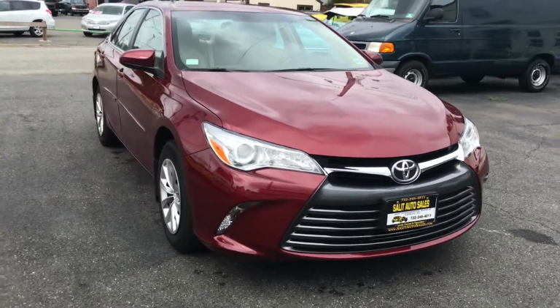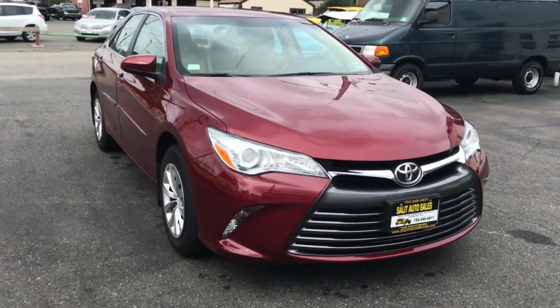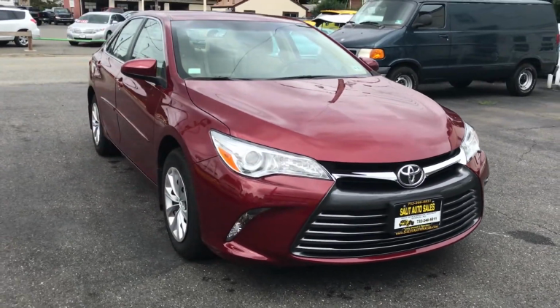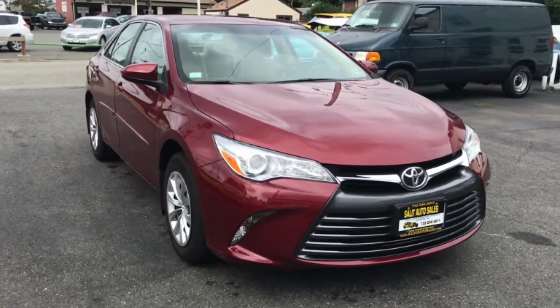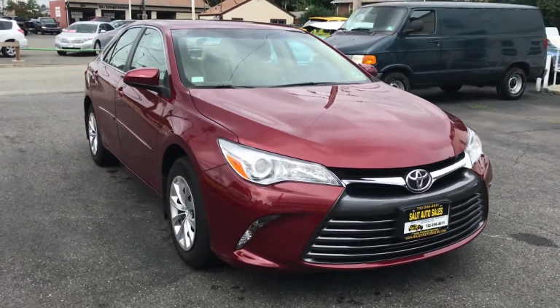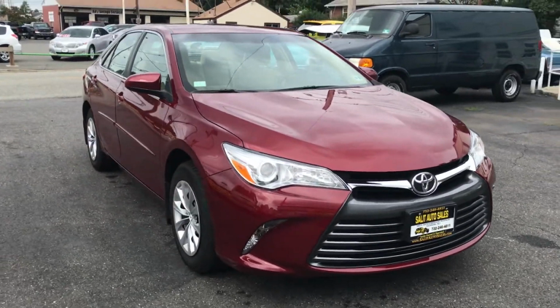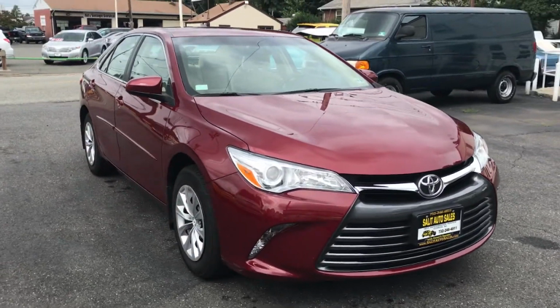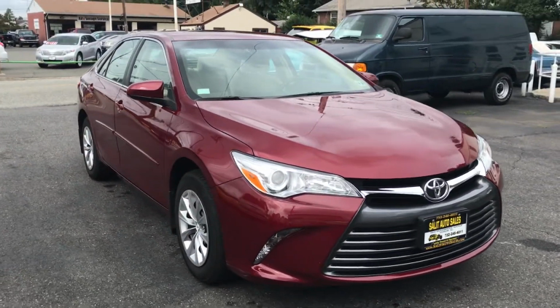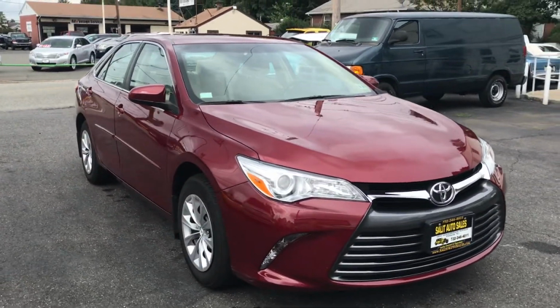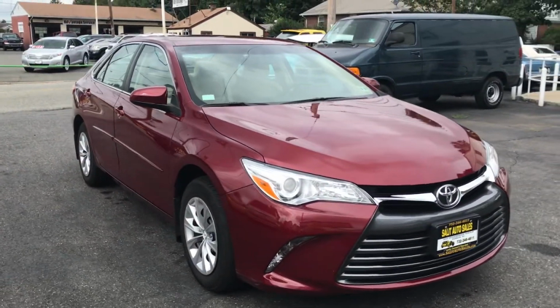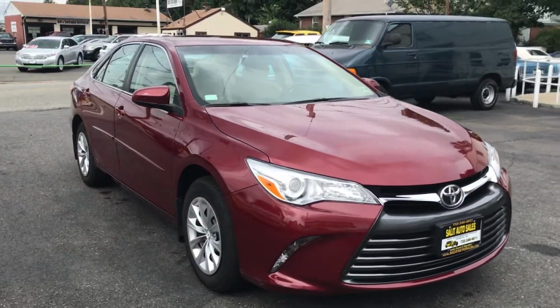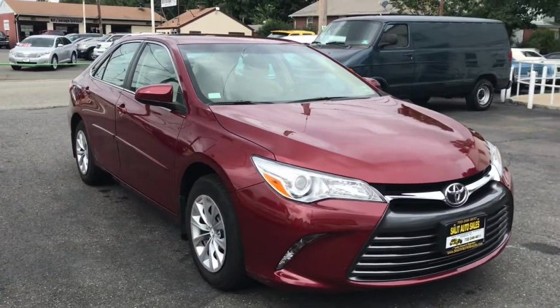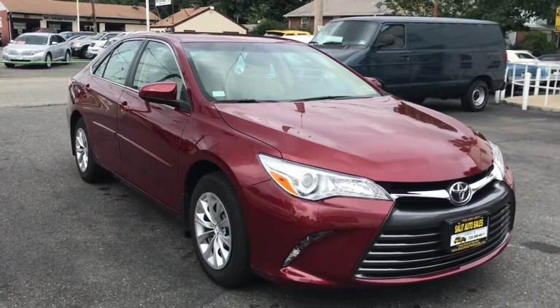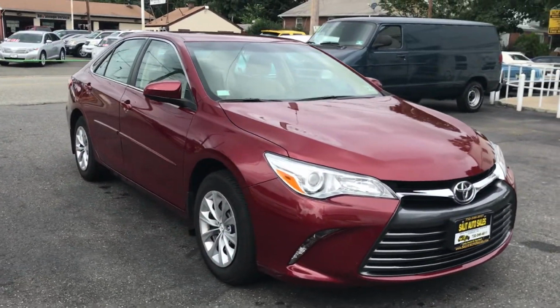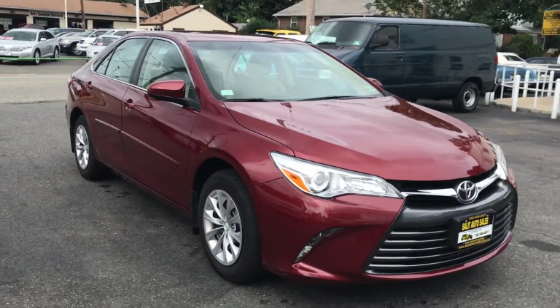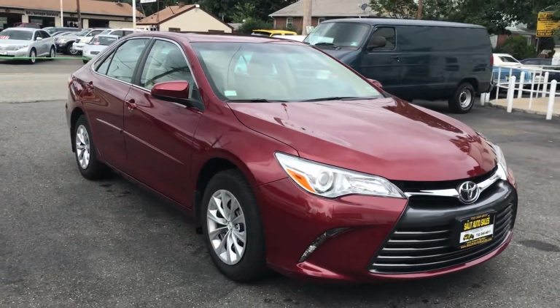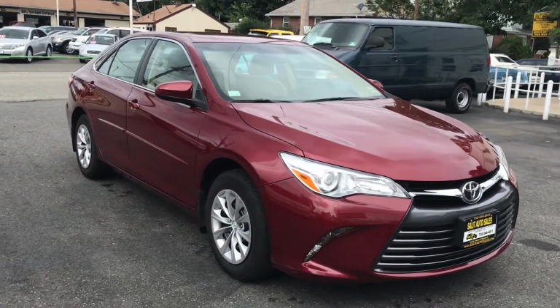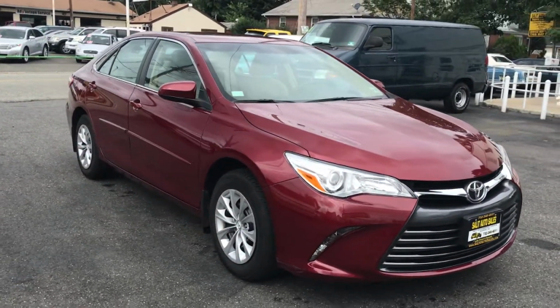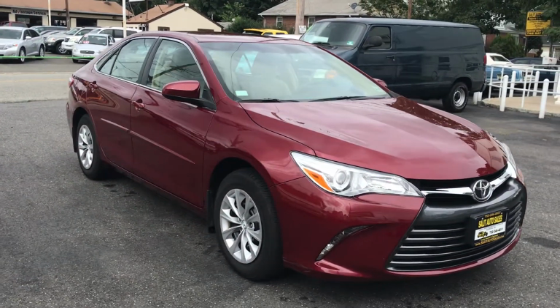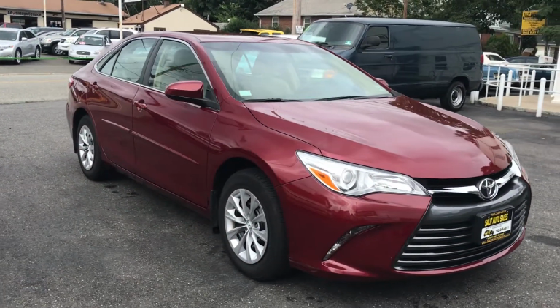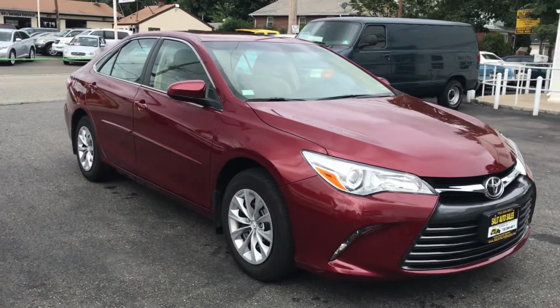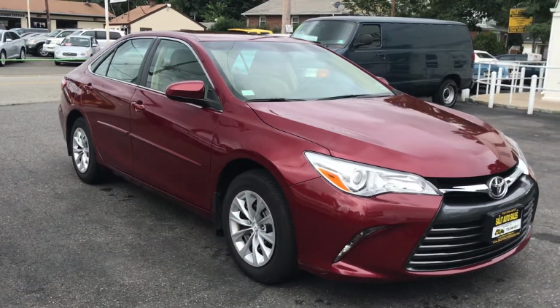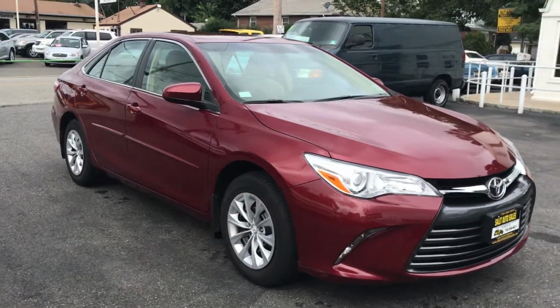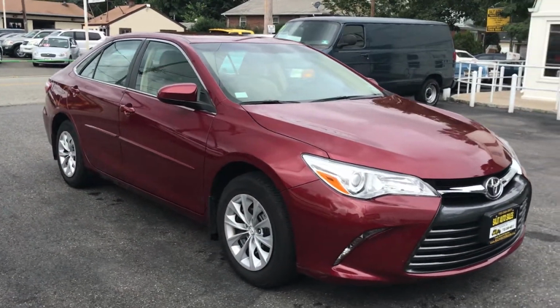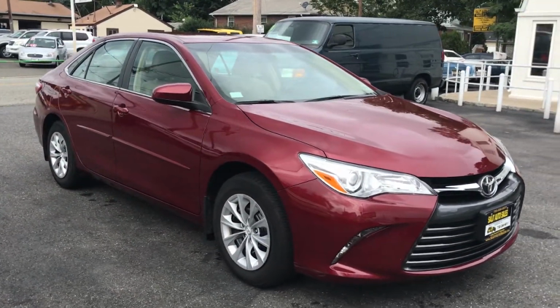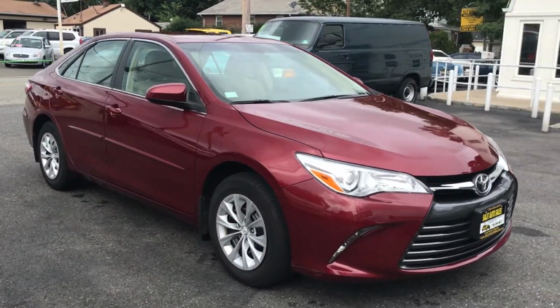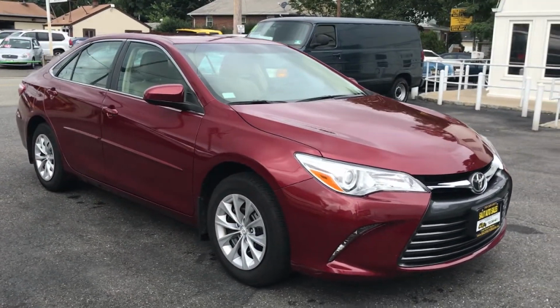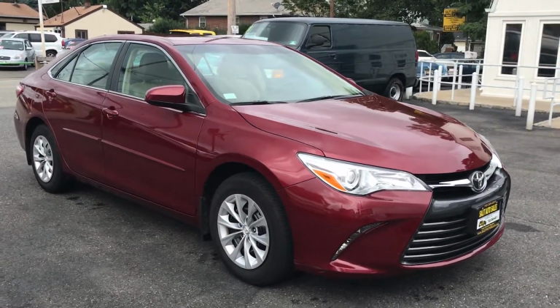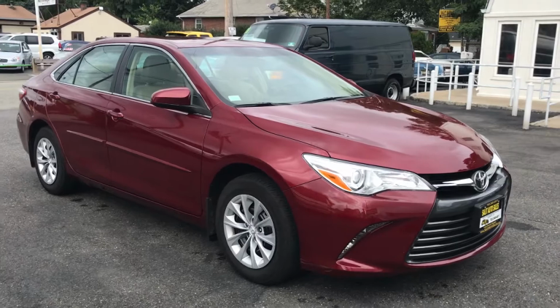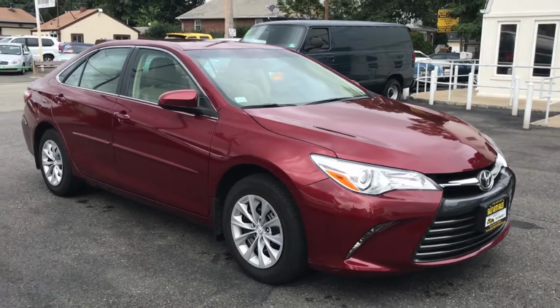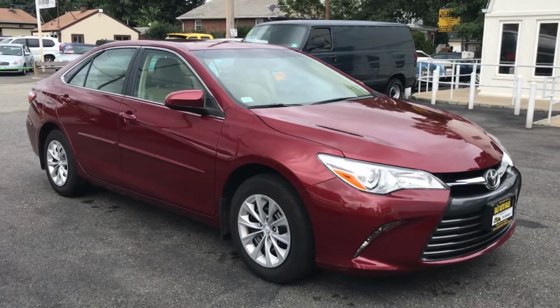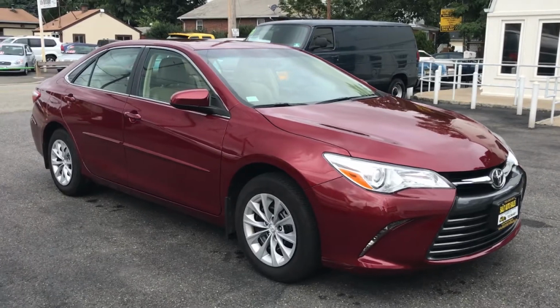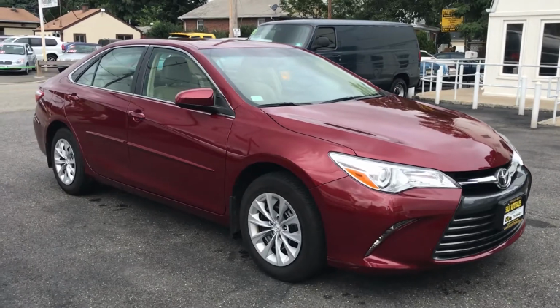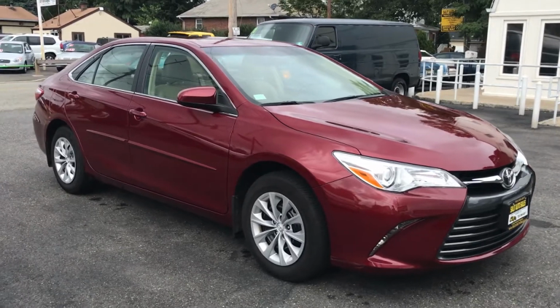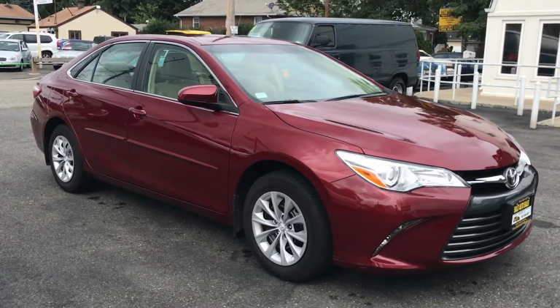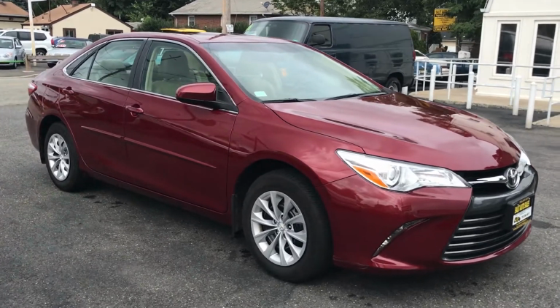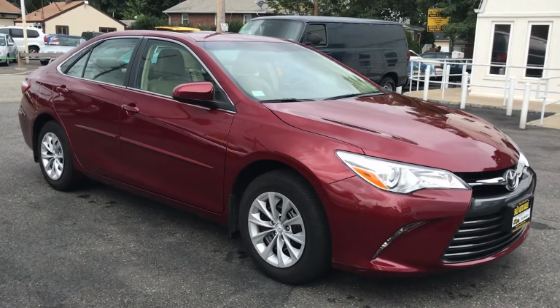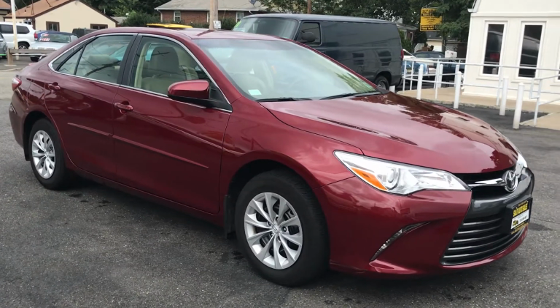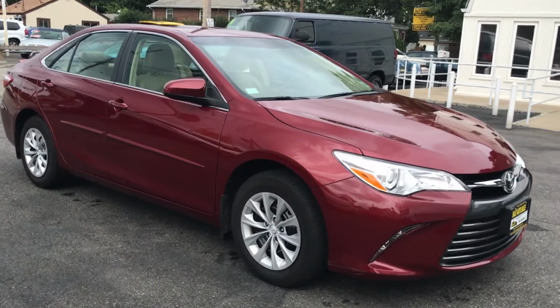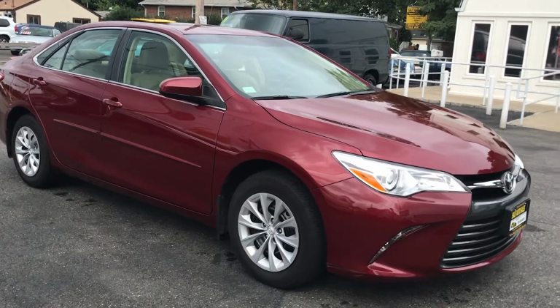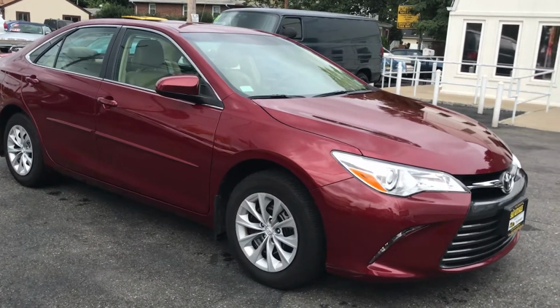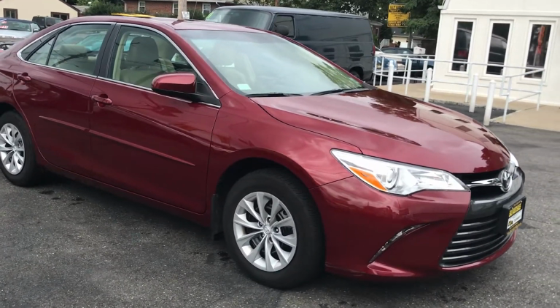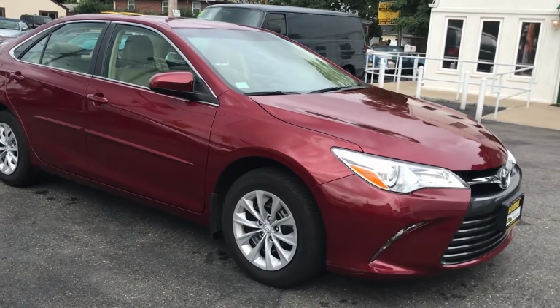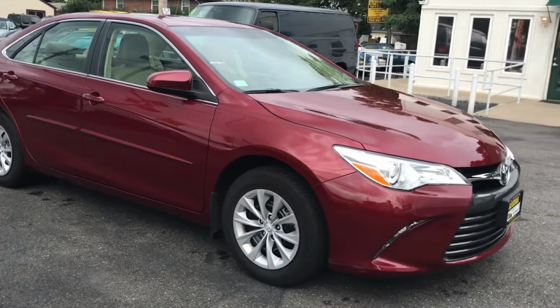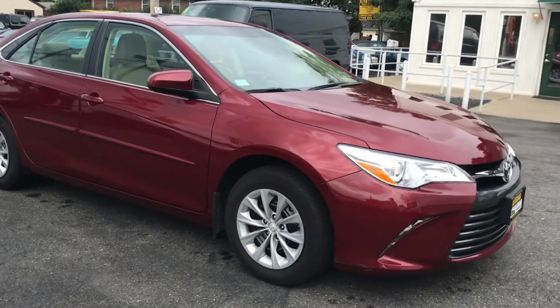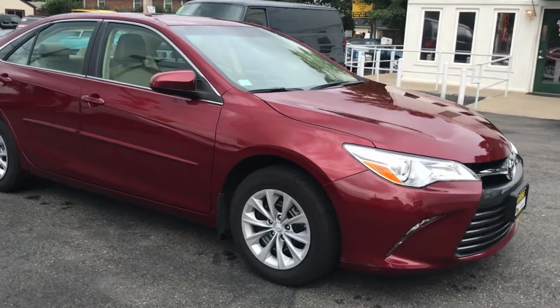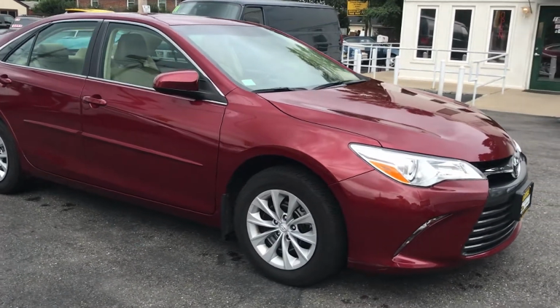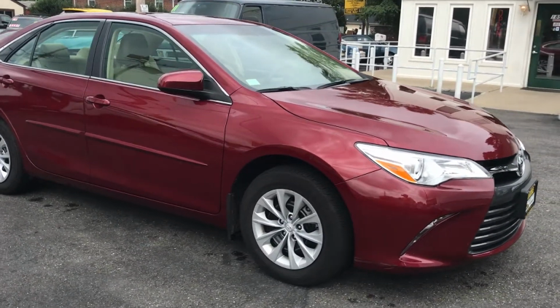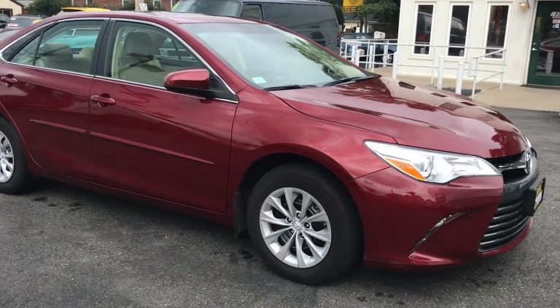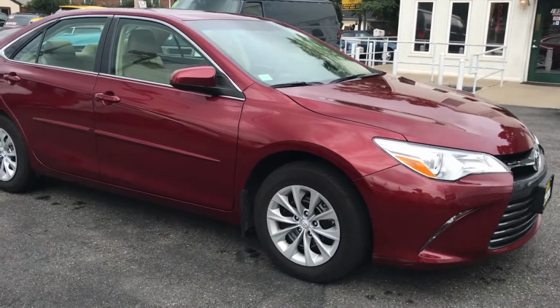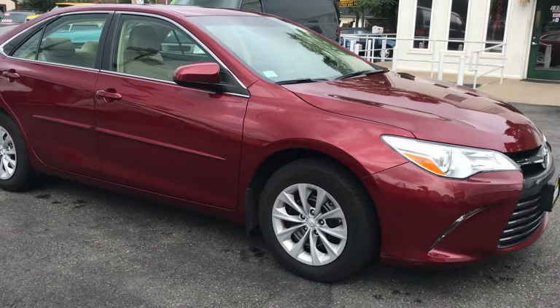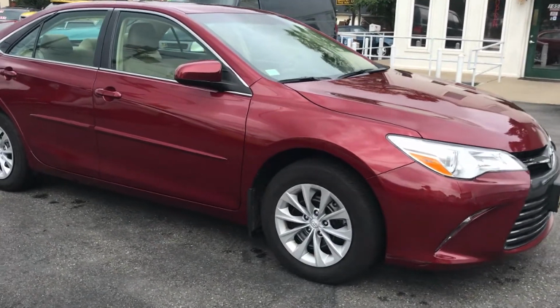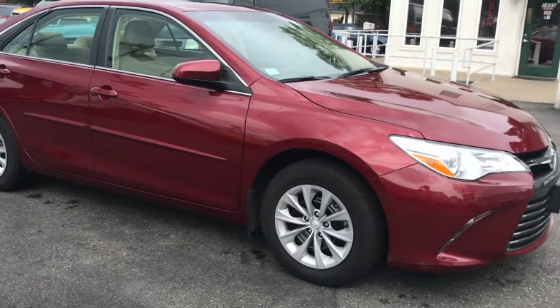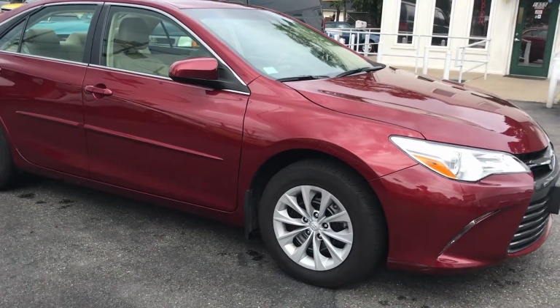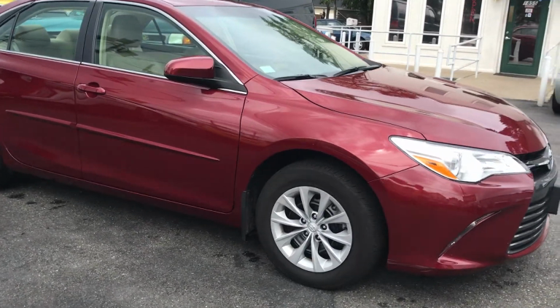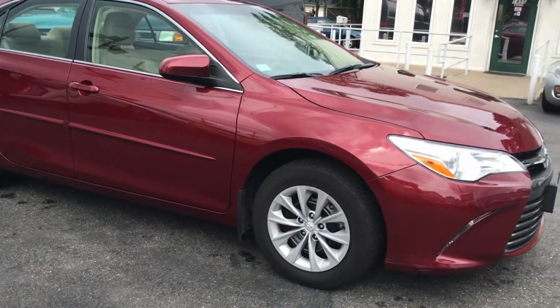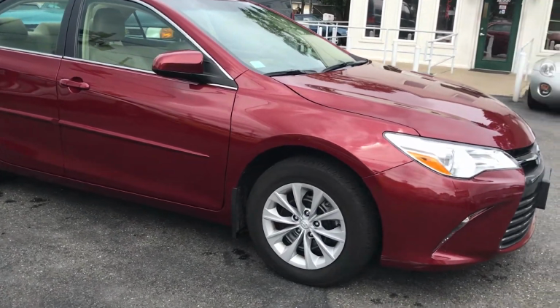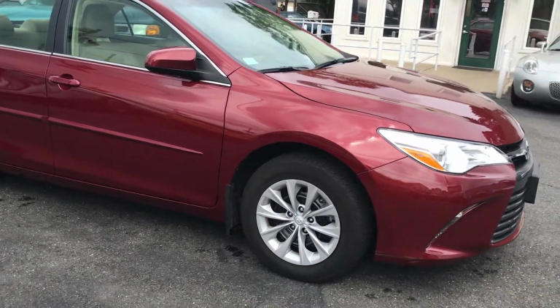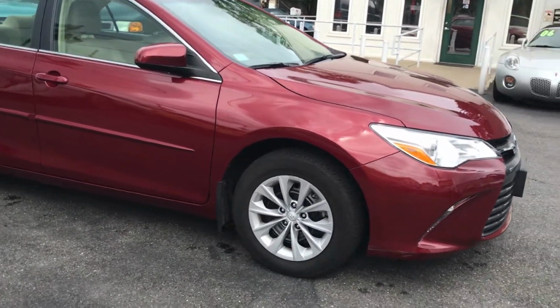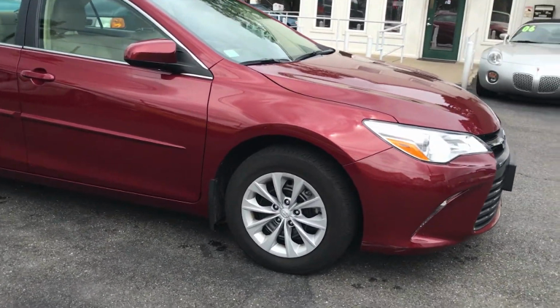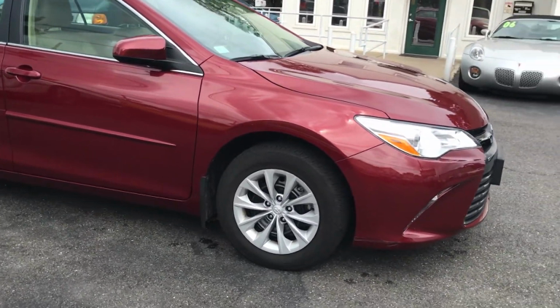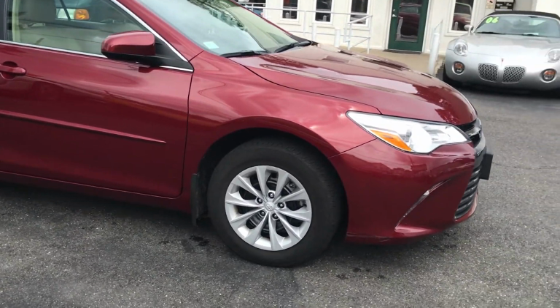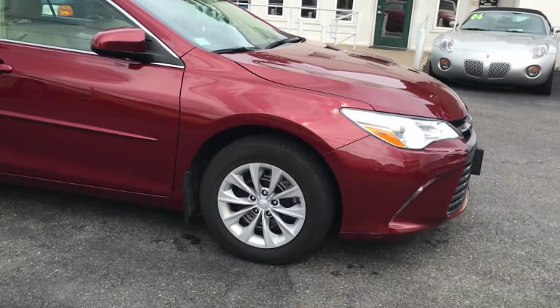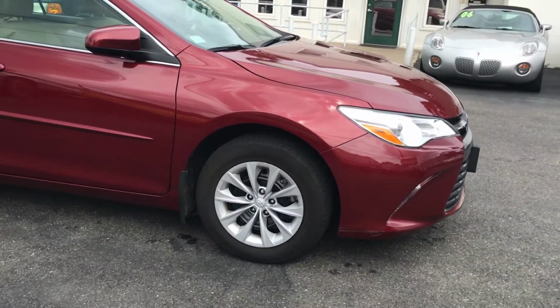We are looking at a 2016 Toyota Camry LE, and it has only 10,000 miles on it. This is like a brand new car.